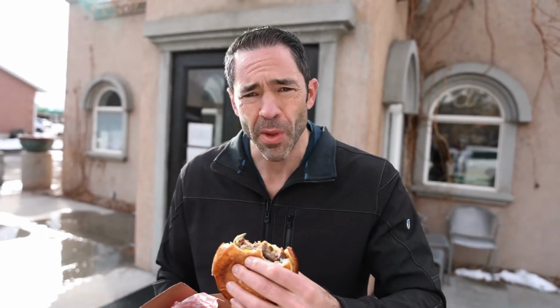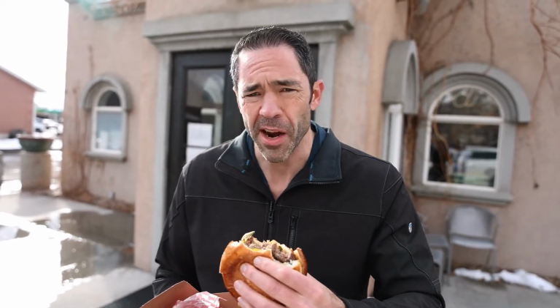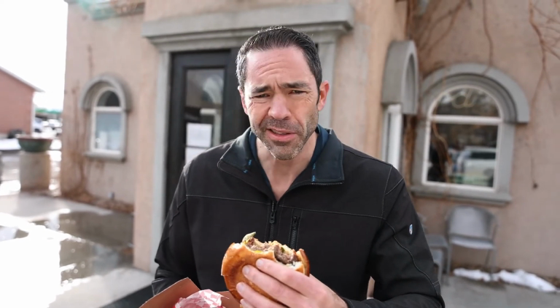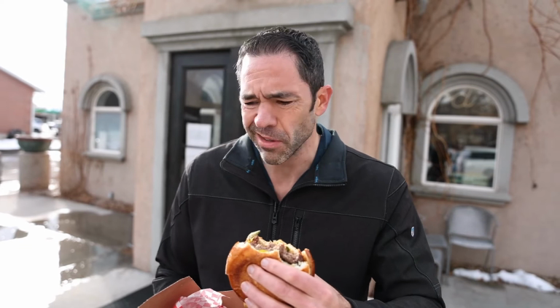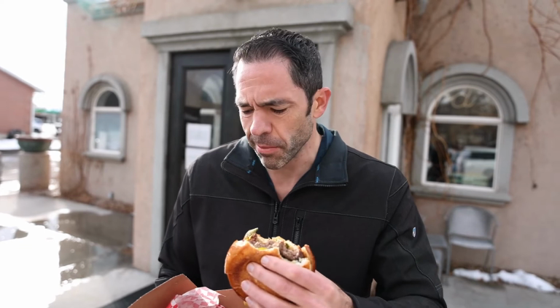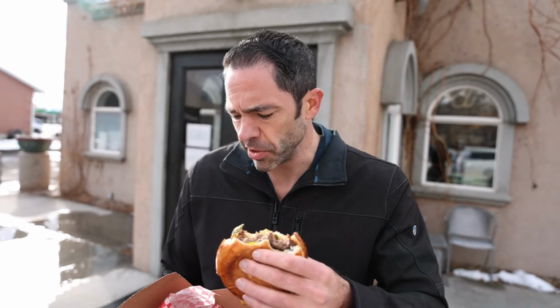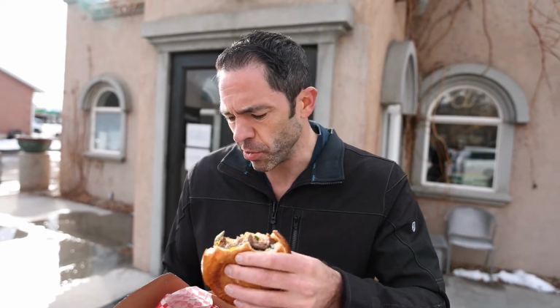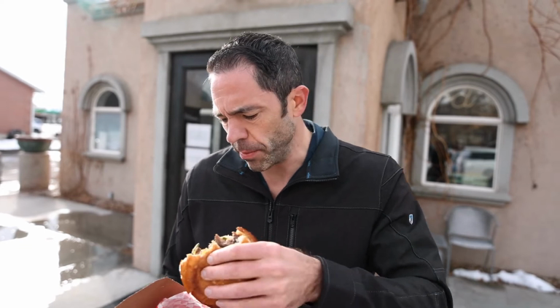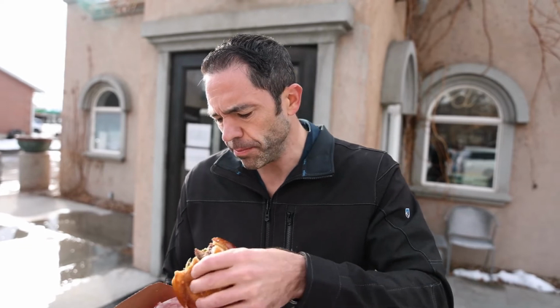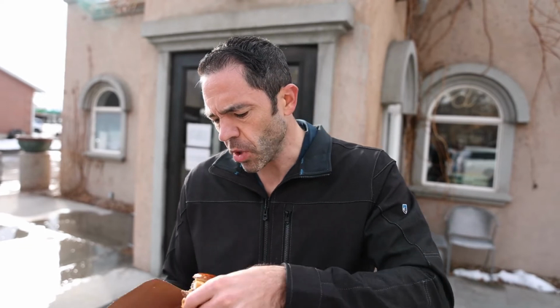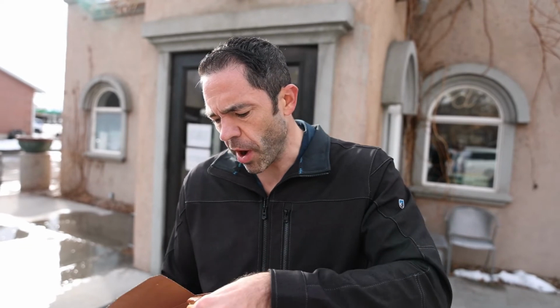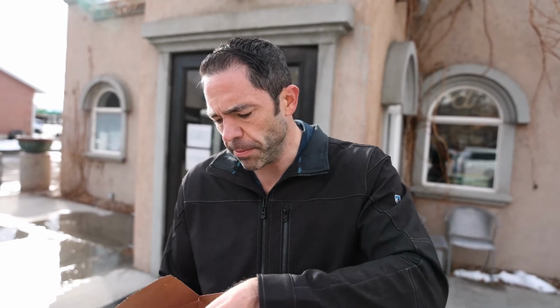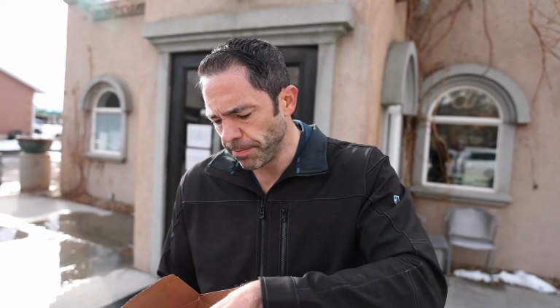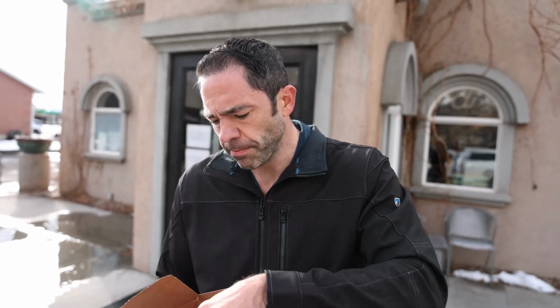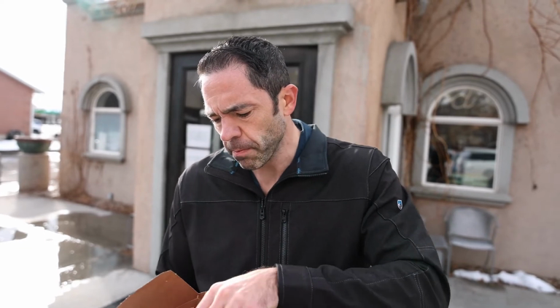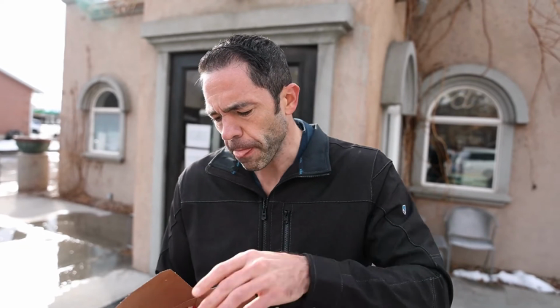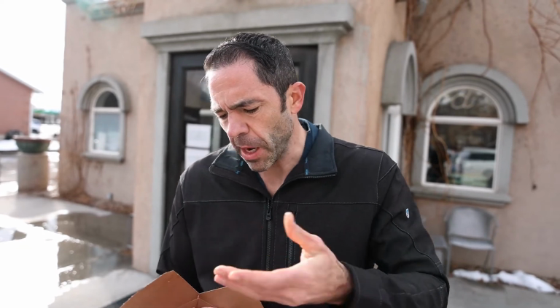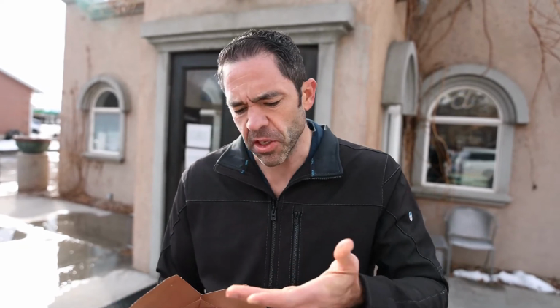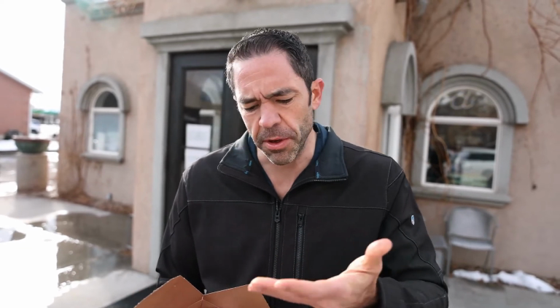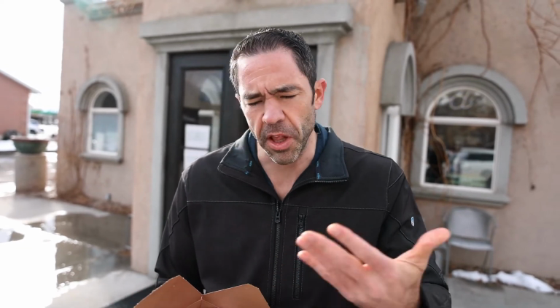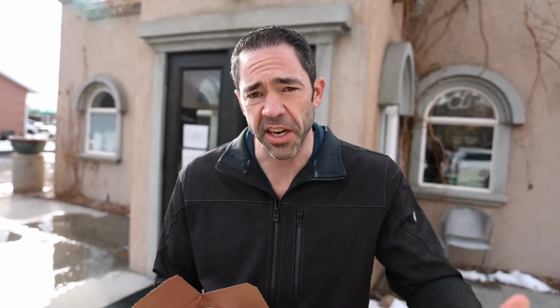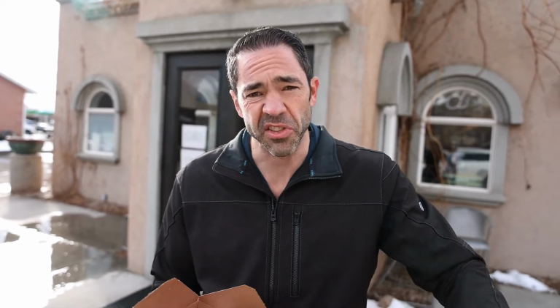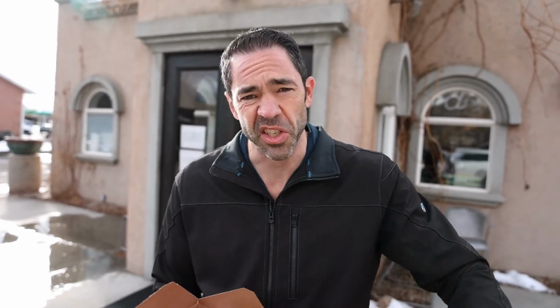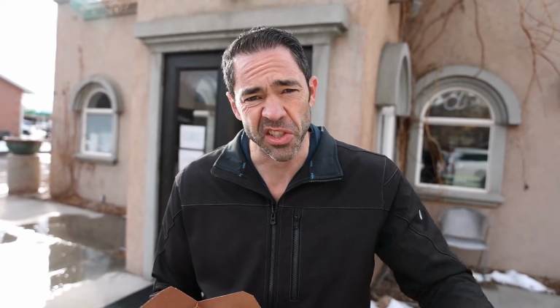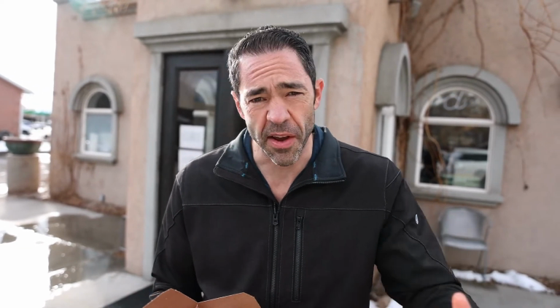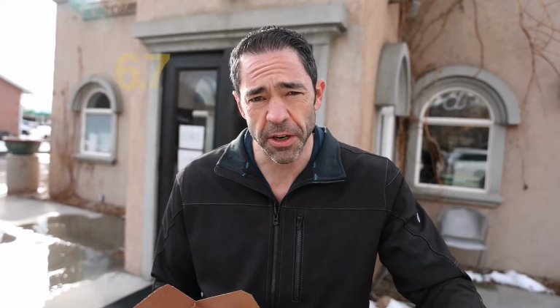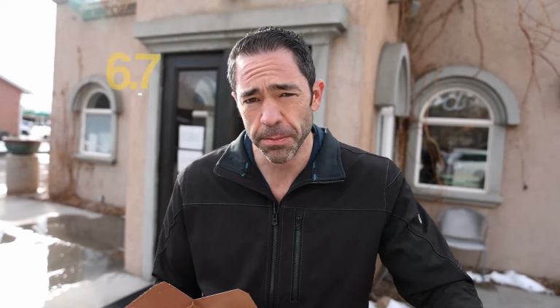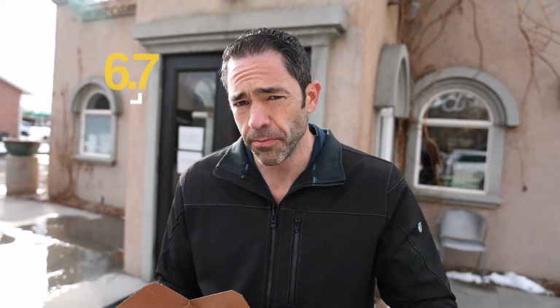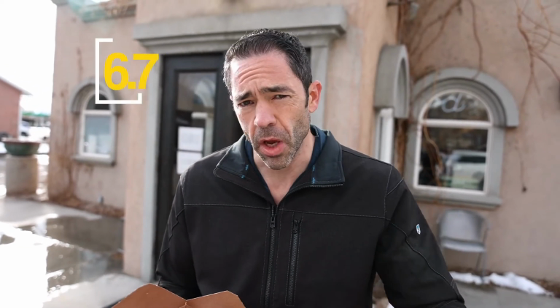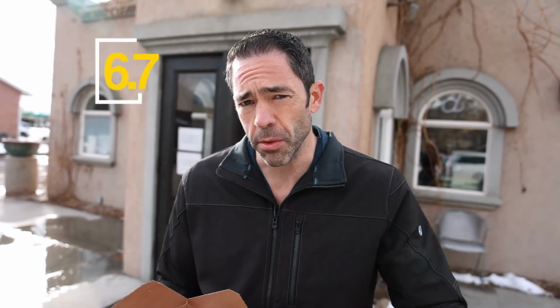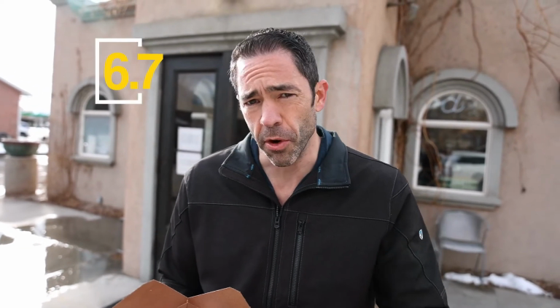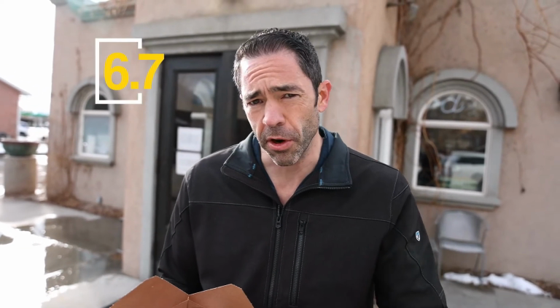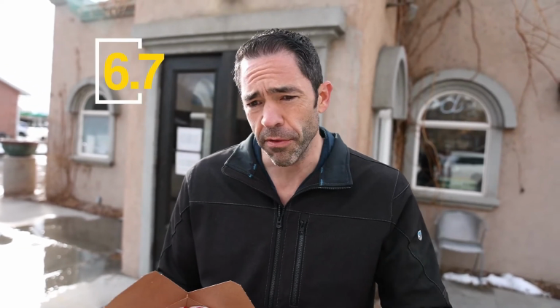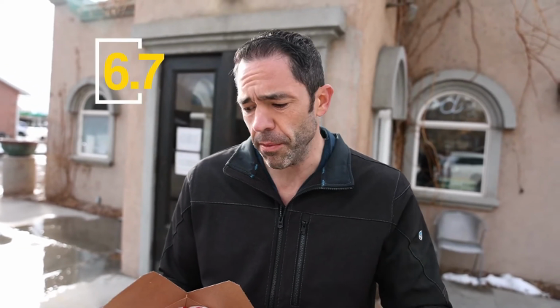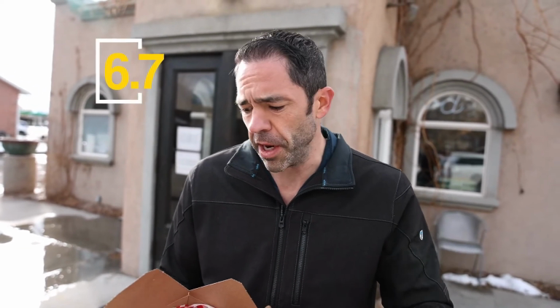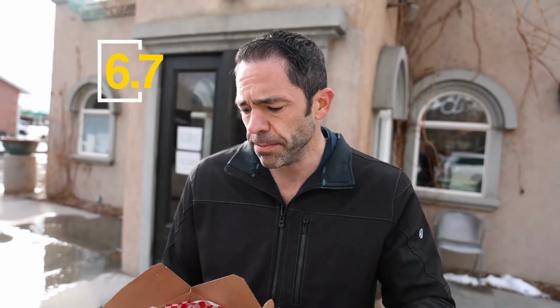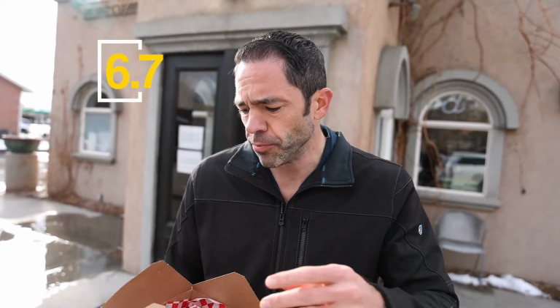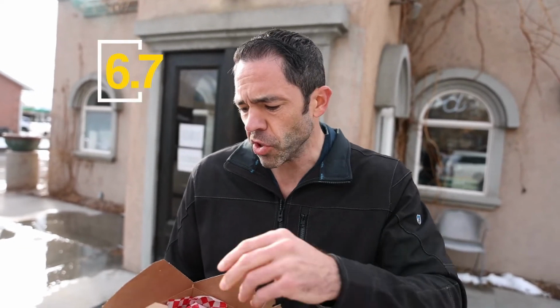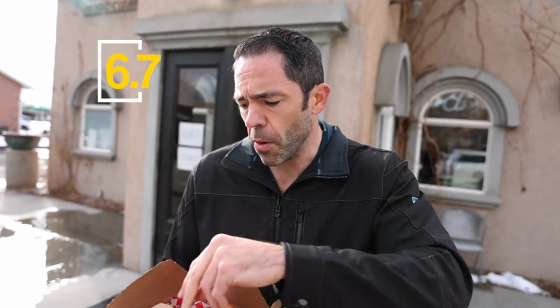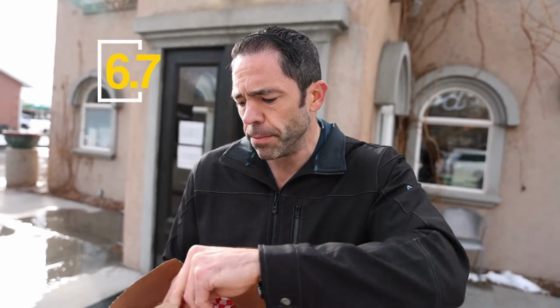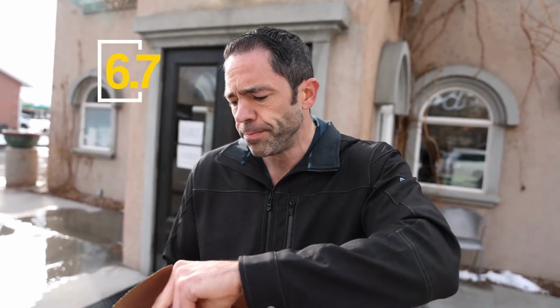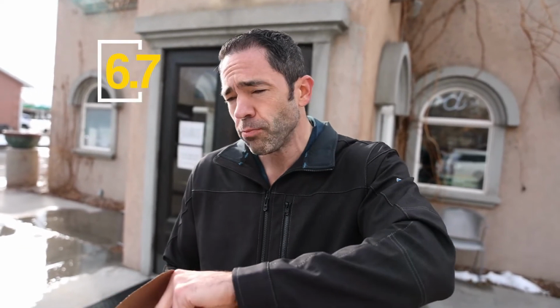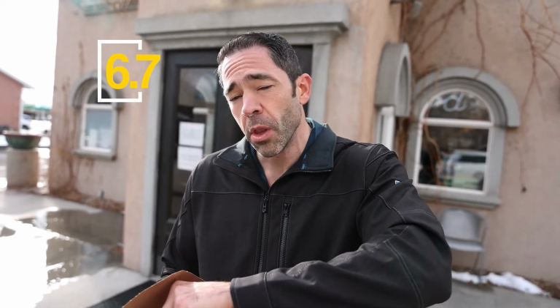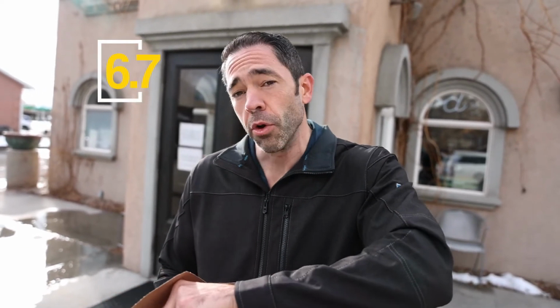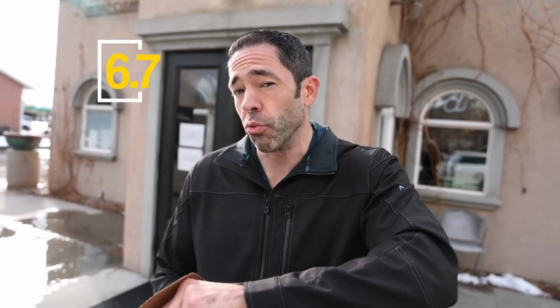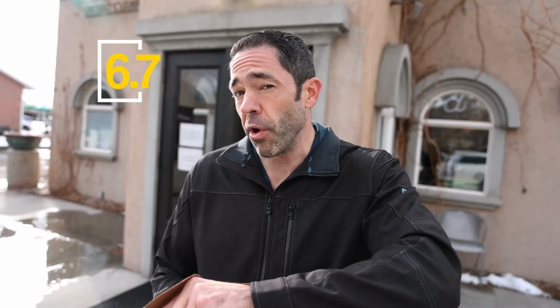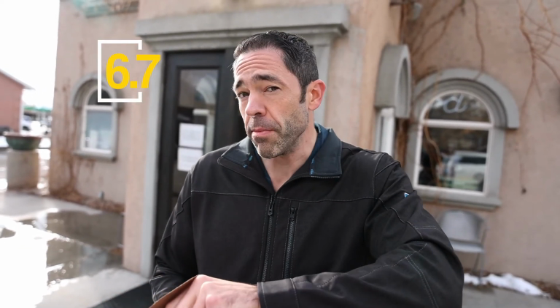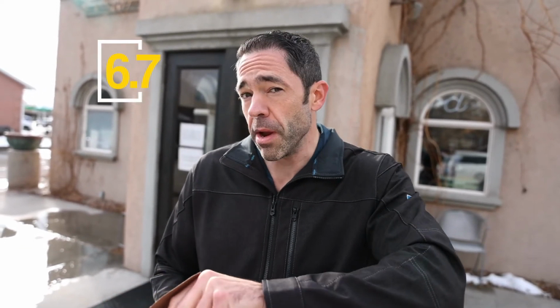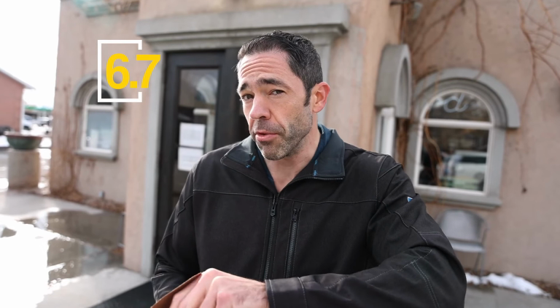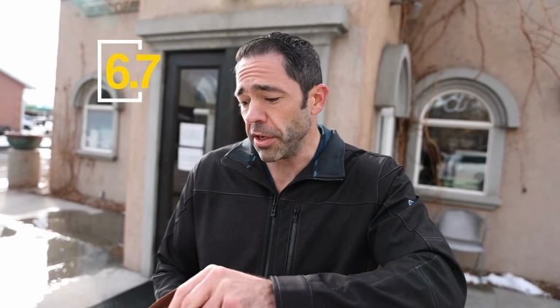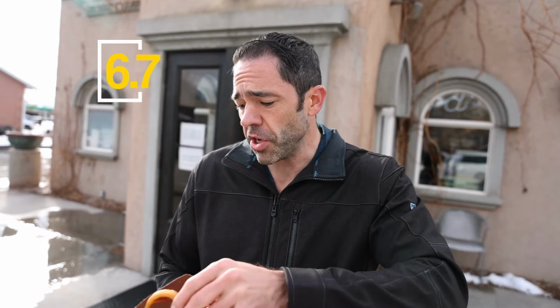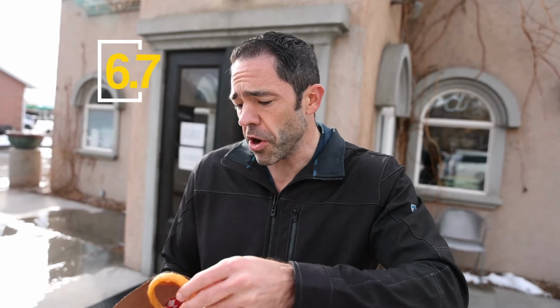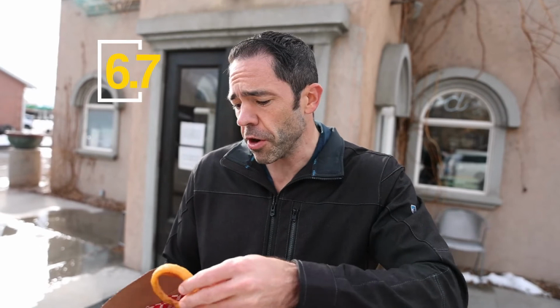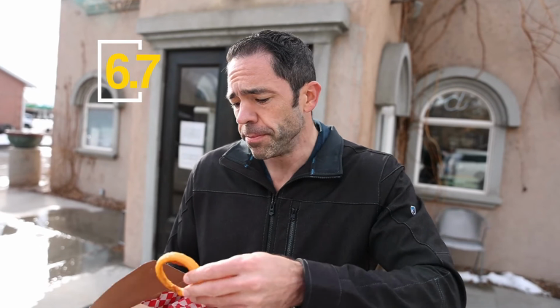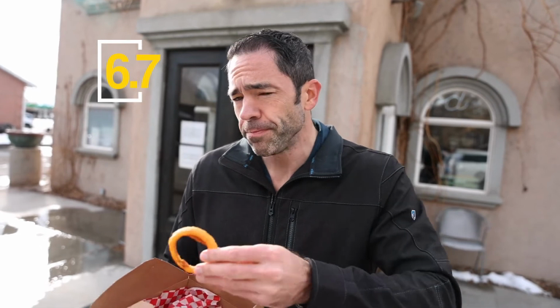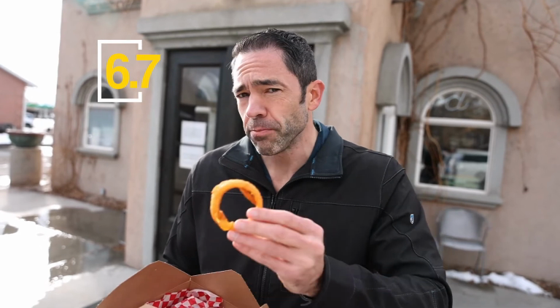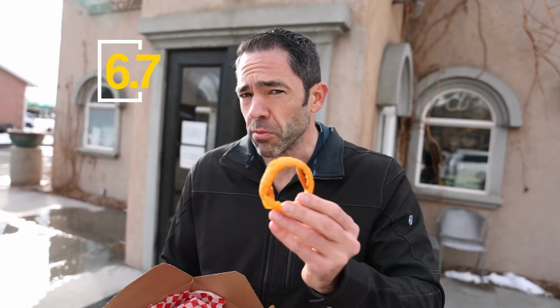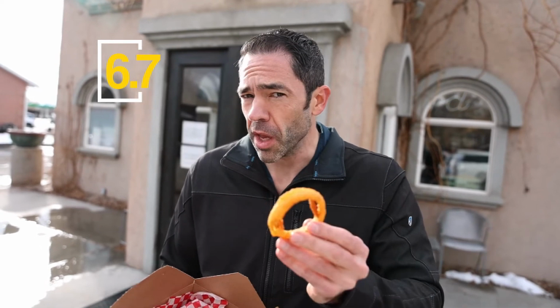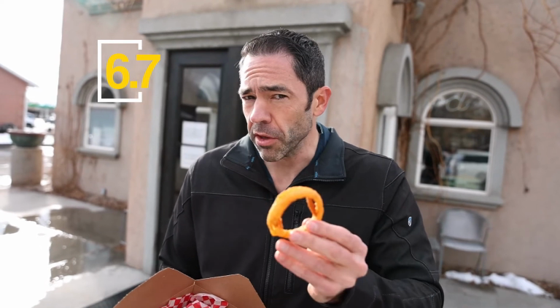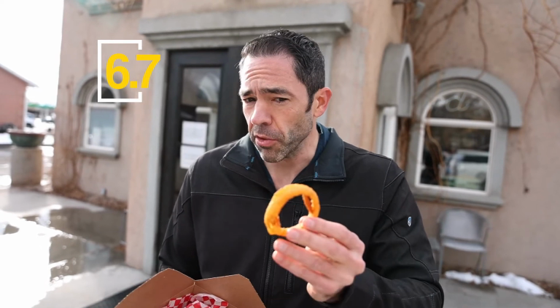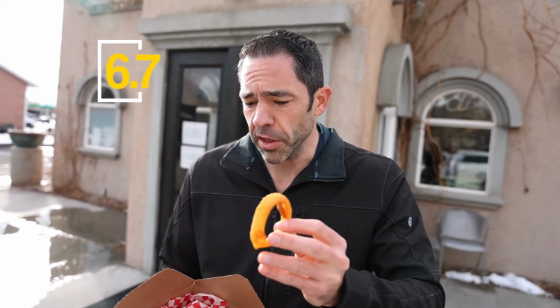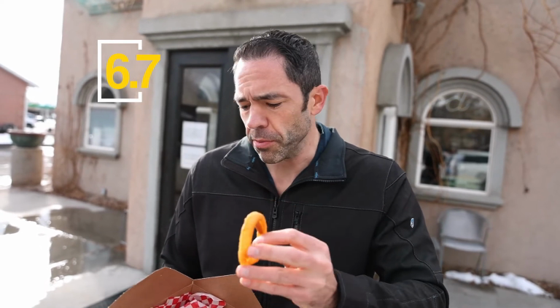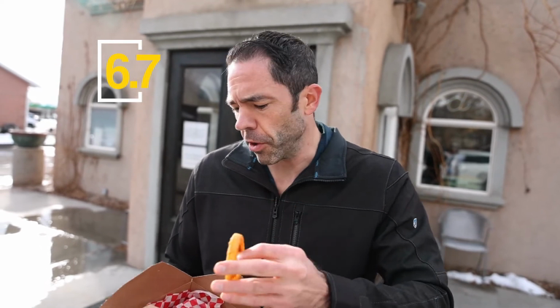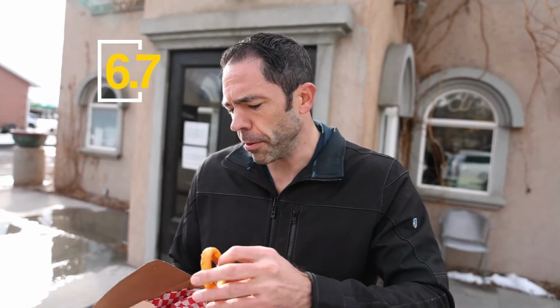I'm just going to throw it out there — that's going to be like a 6-7 on the burger for me. Great memories here, but not the greatest burger.